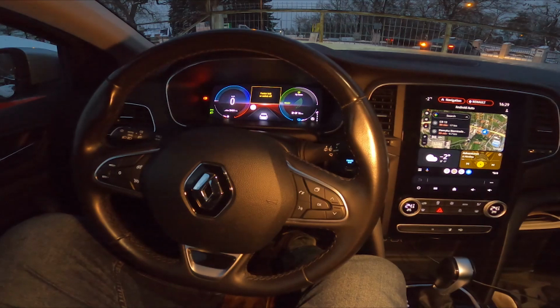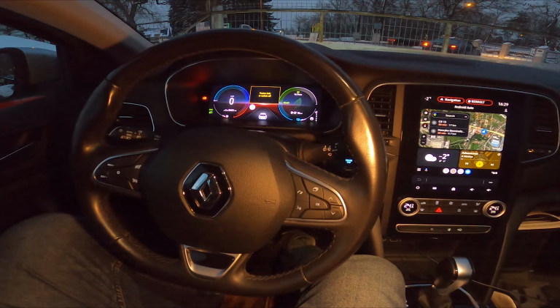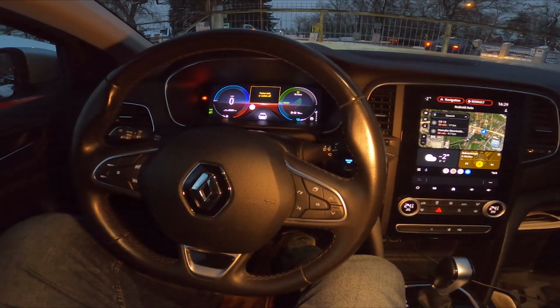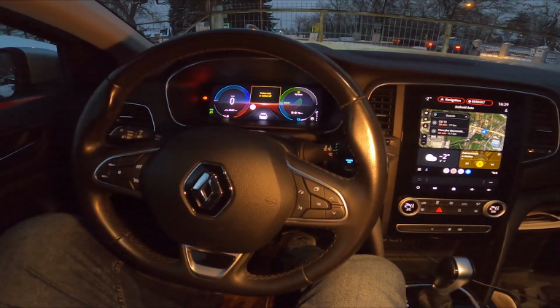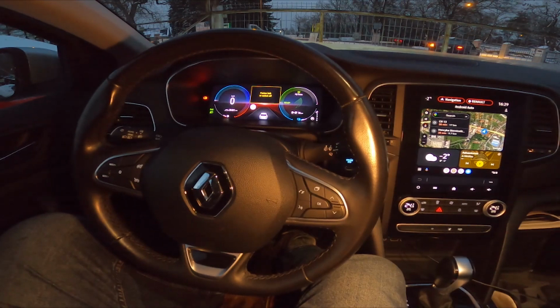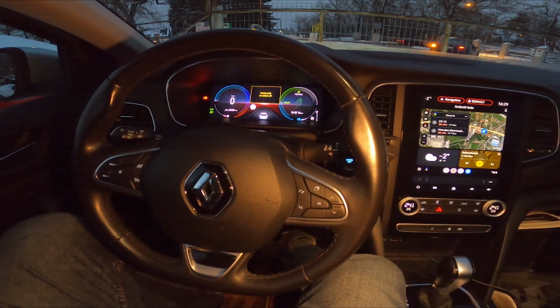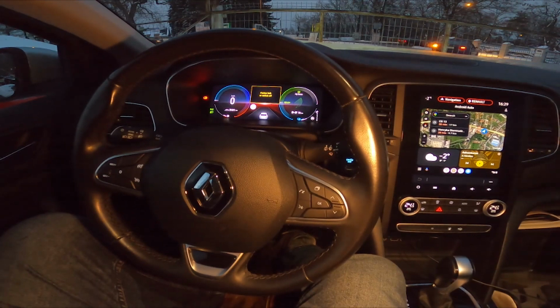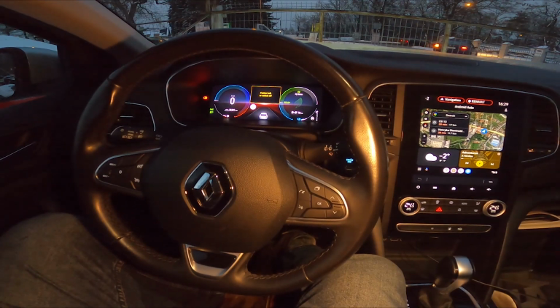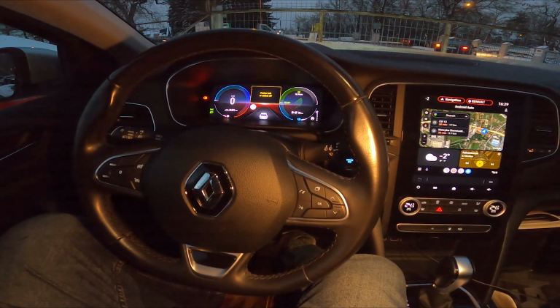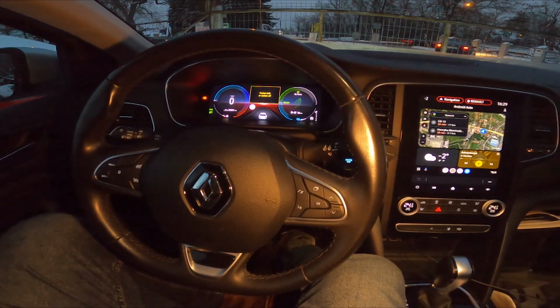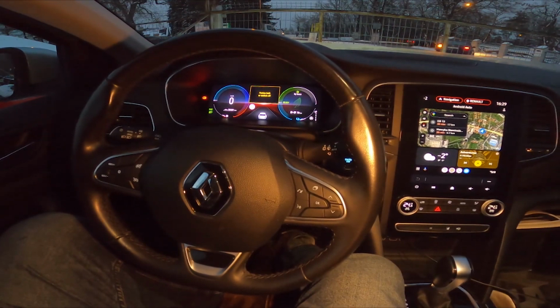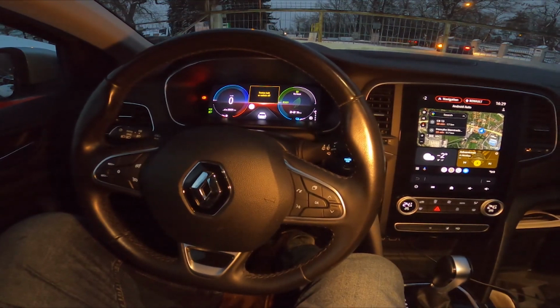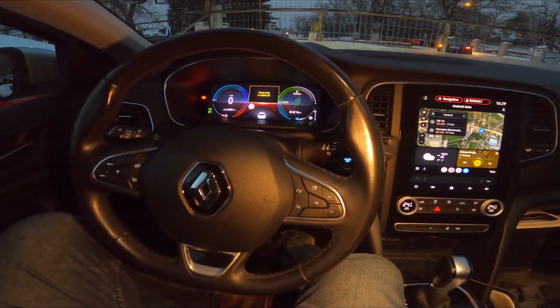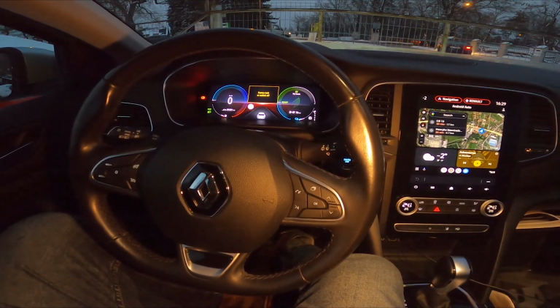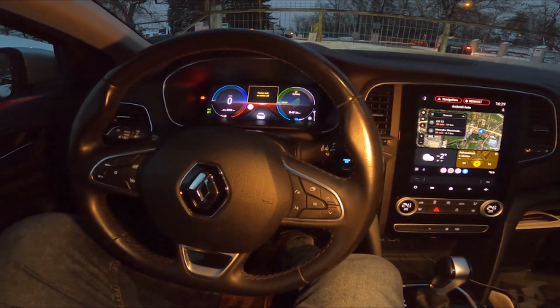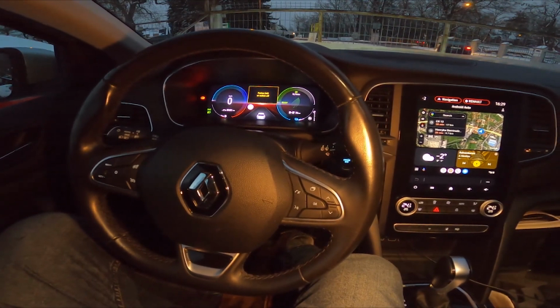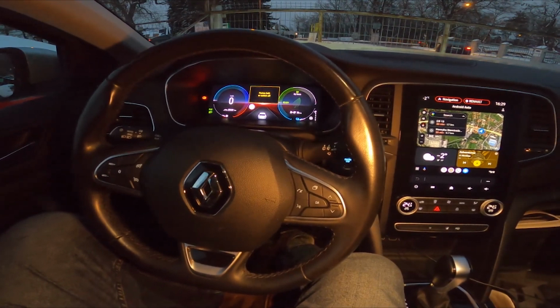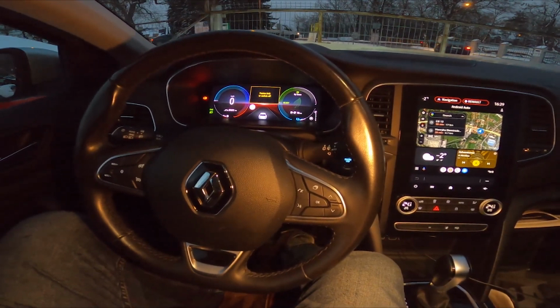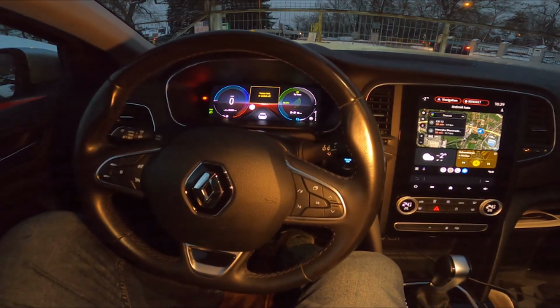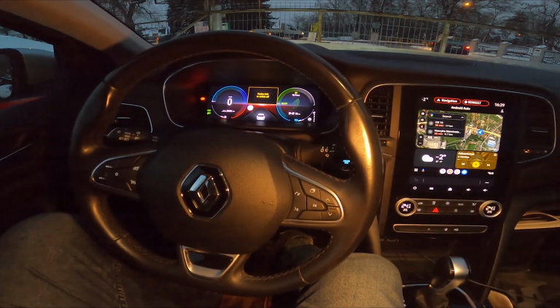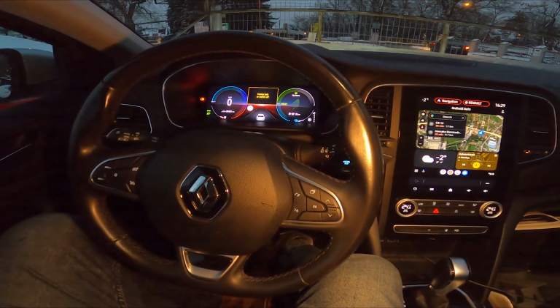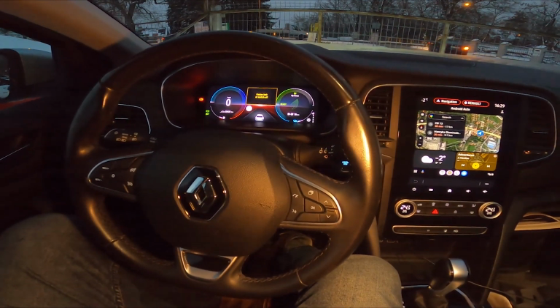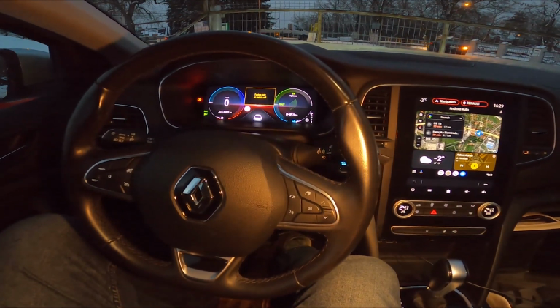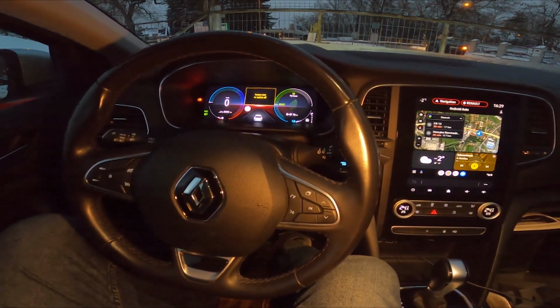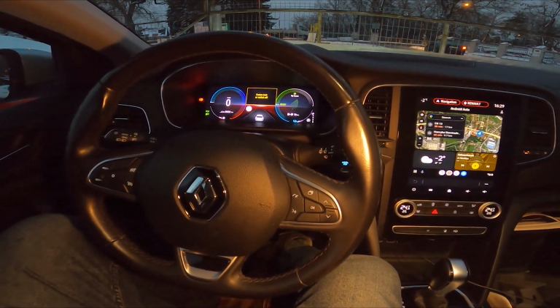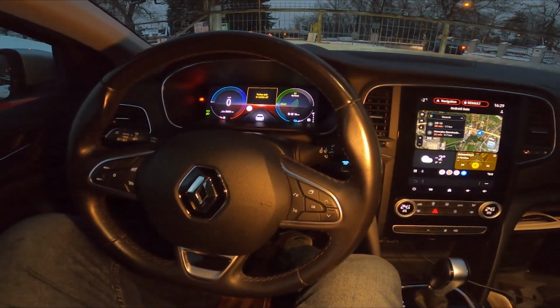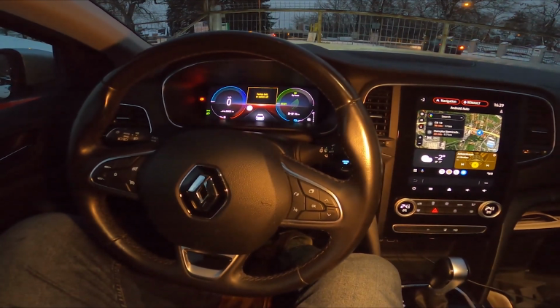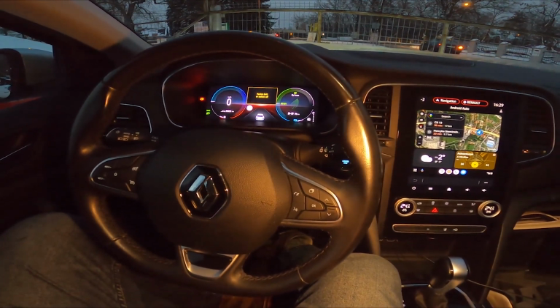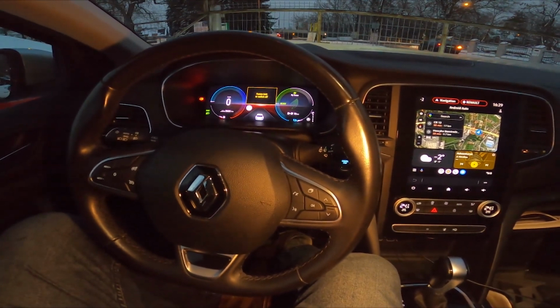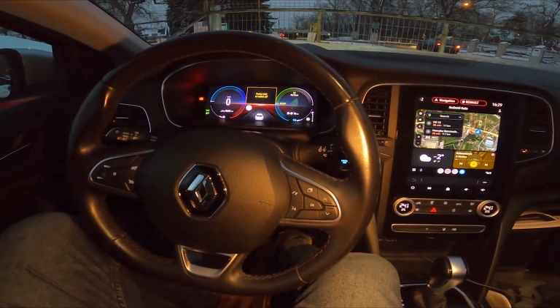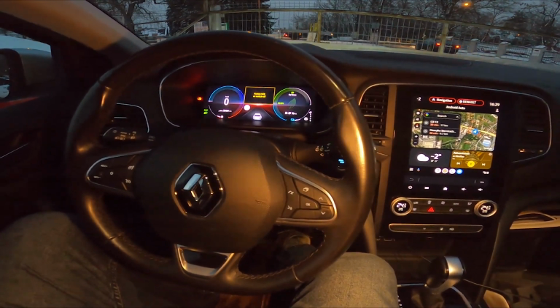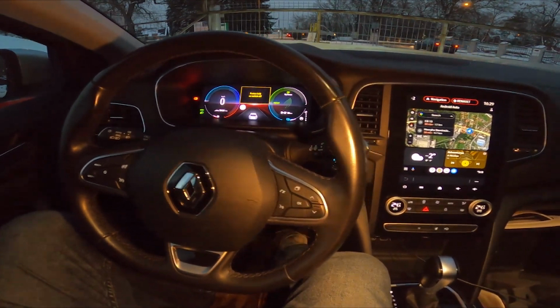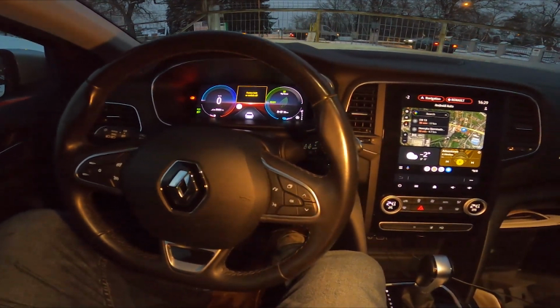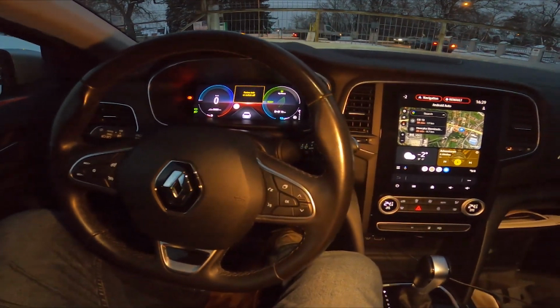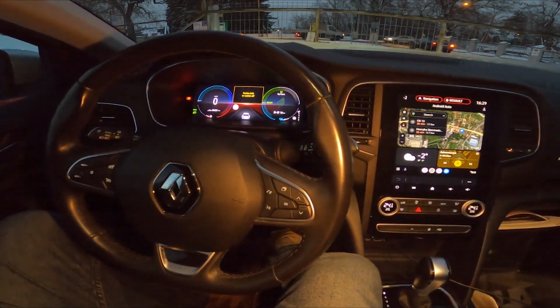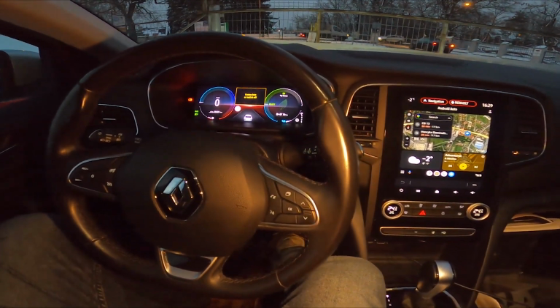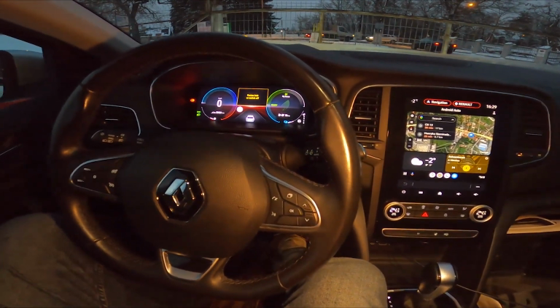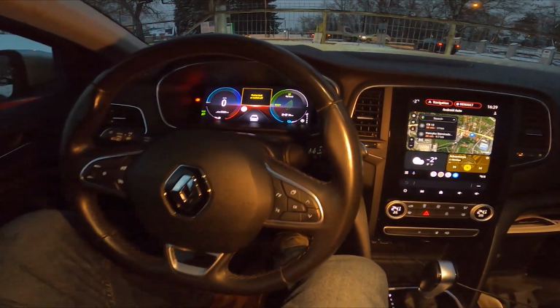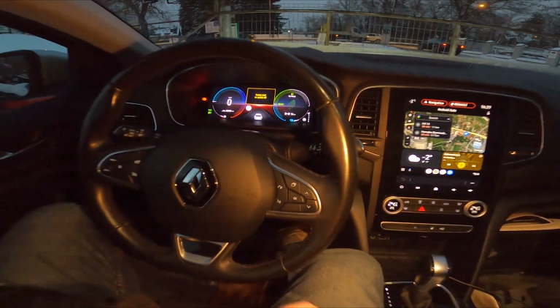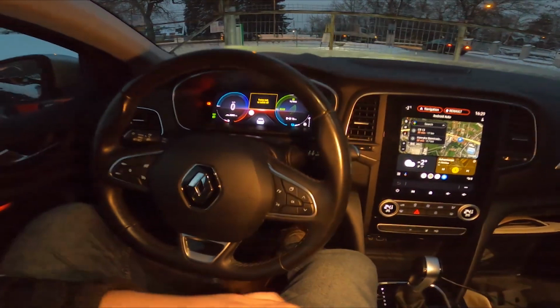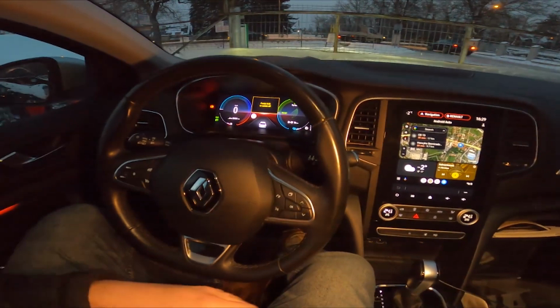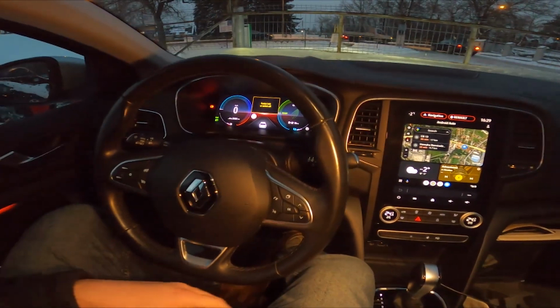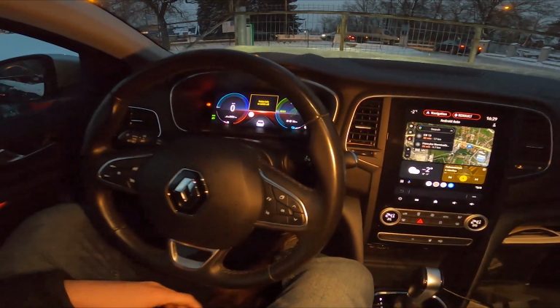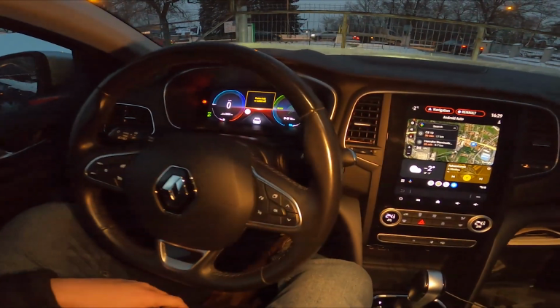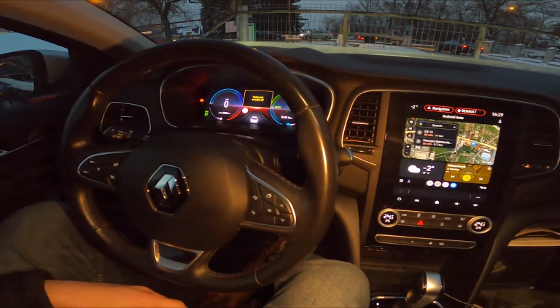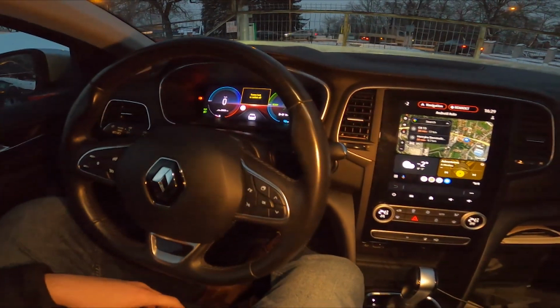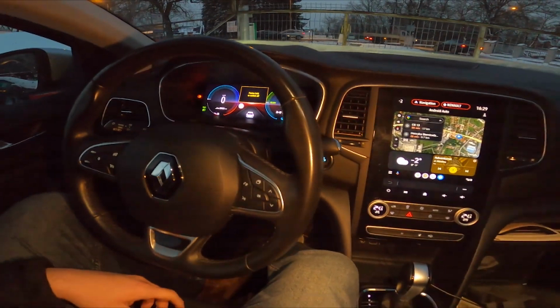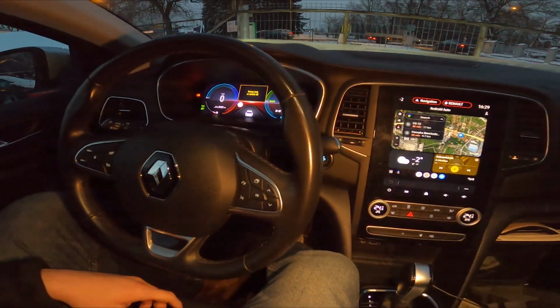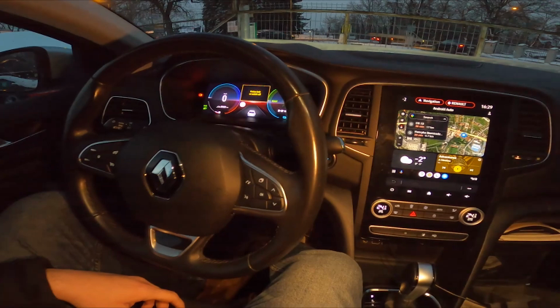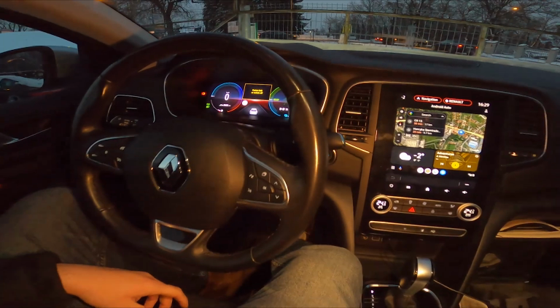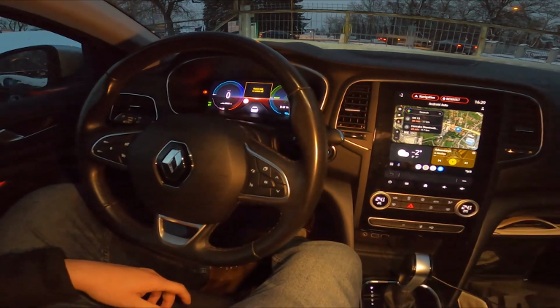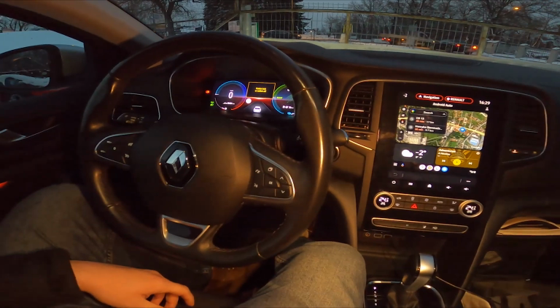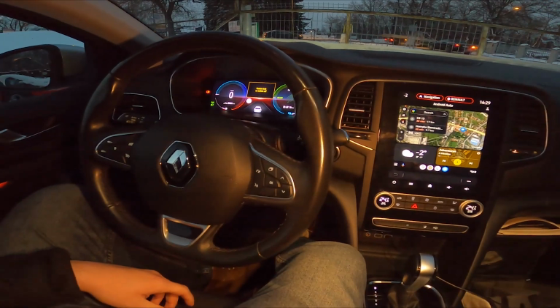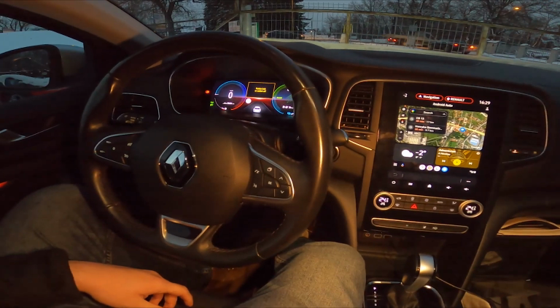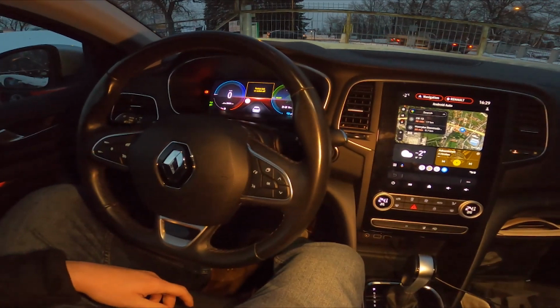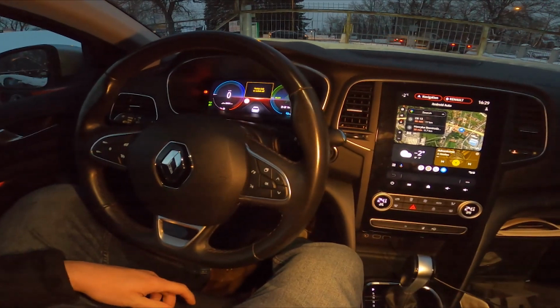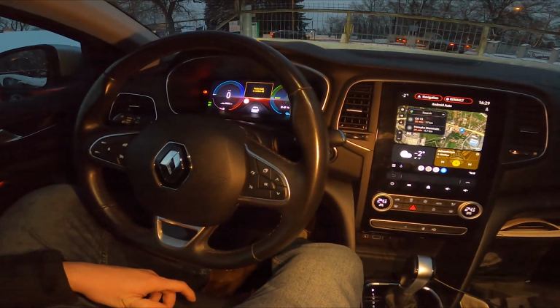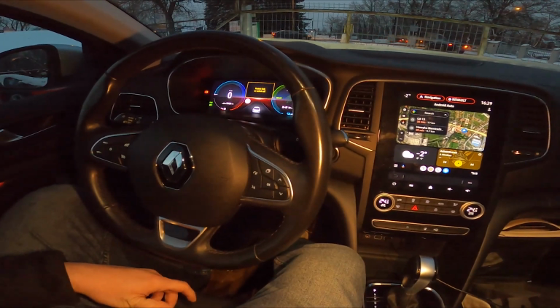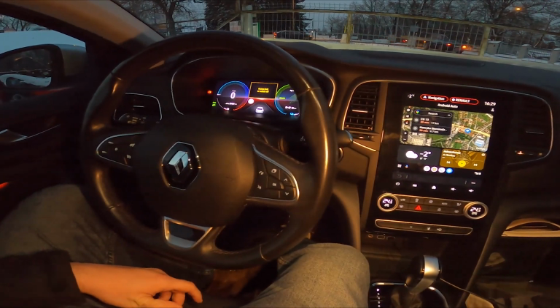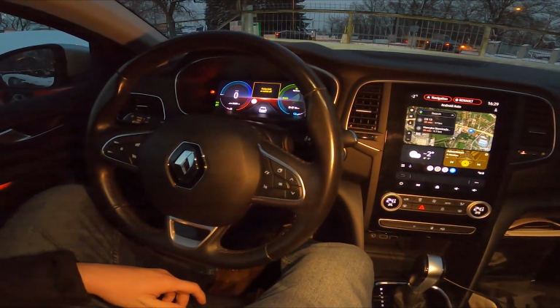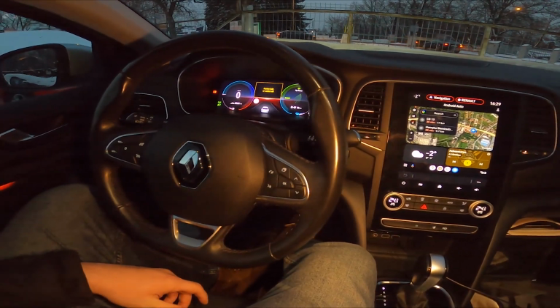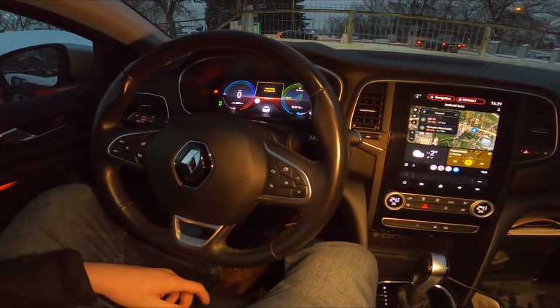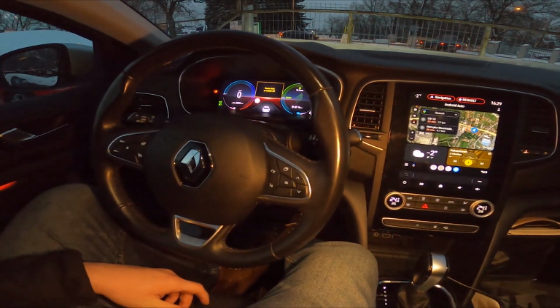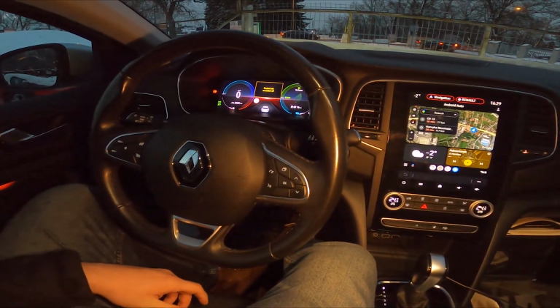Hello, today I'm in a Renault Megane. In this video I'll show you how to use the voice assistant.